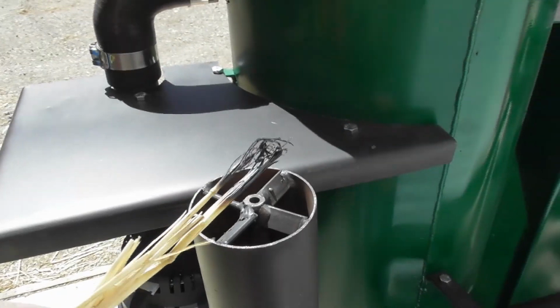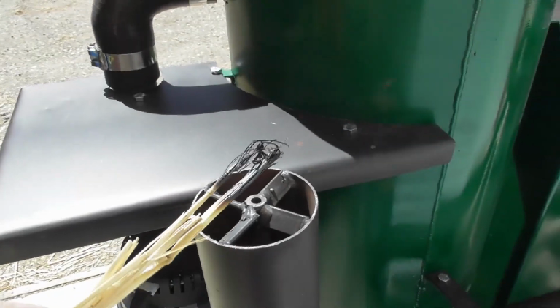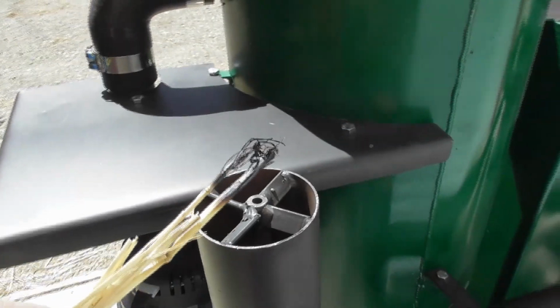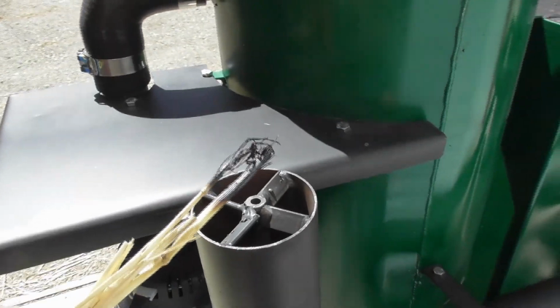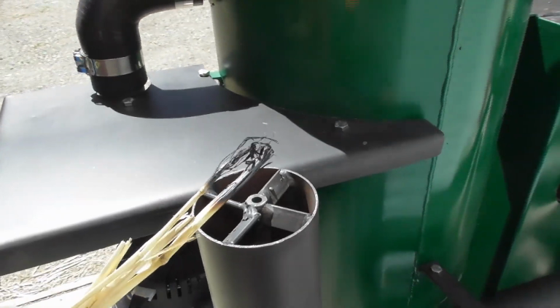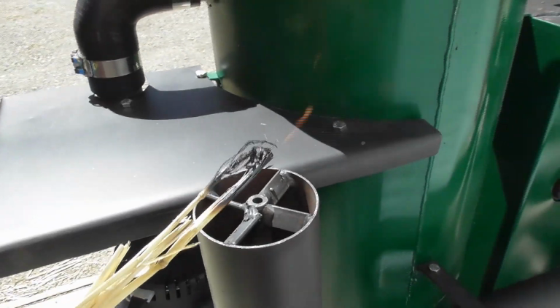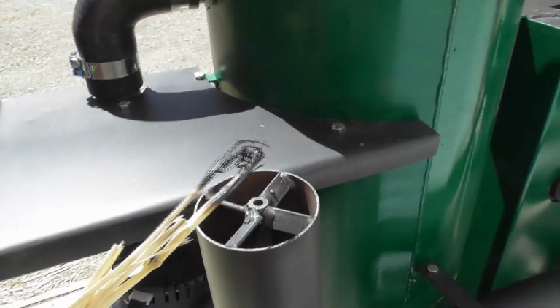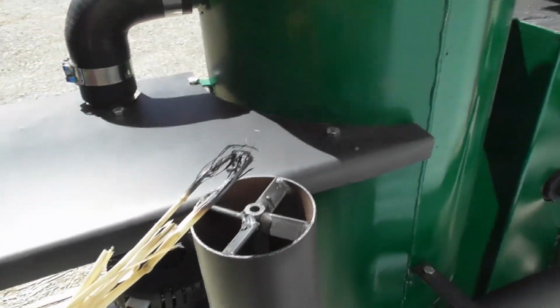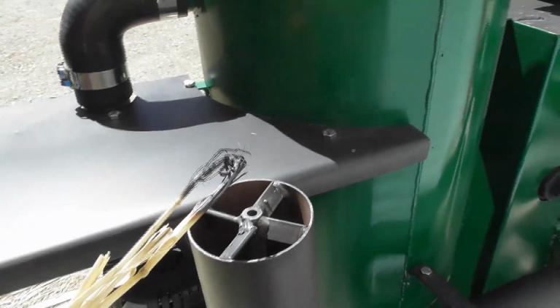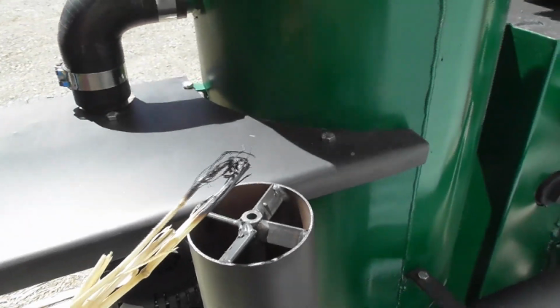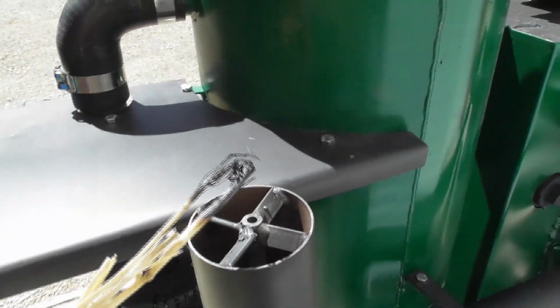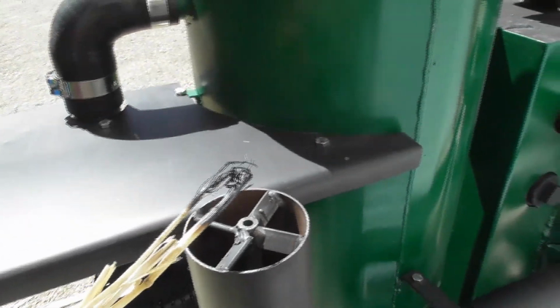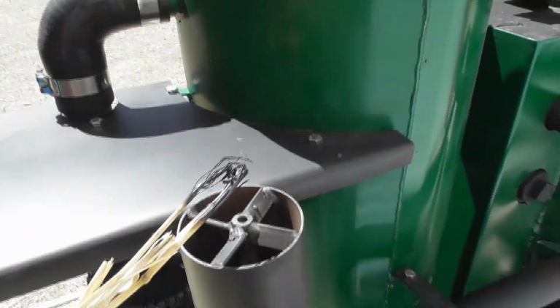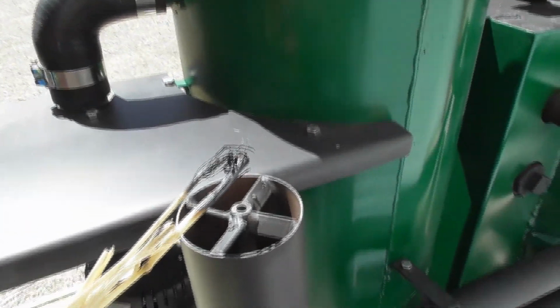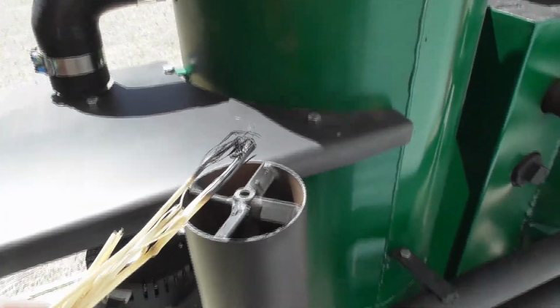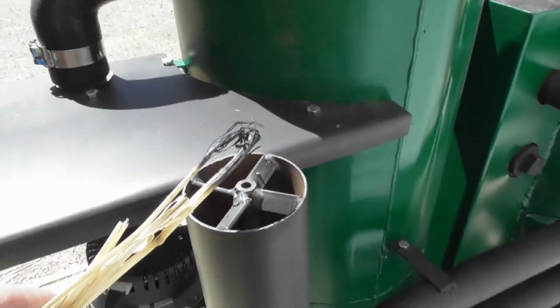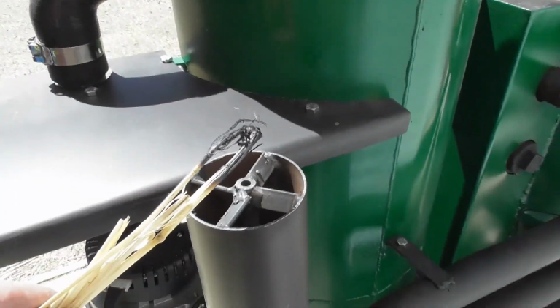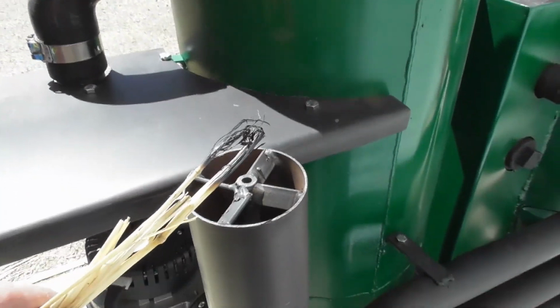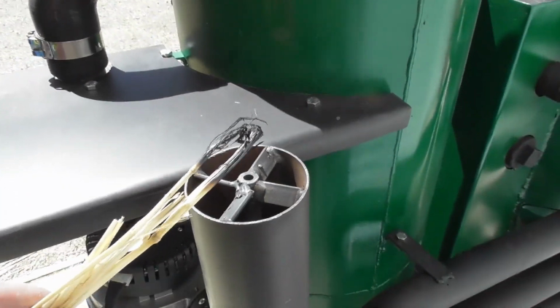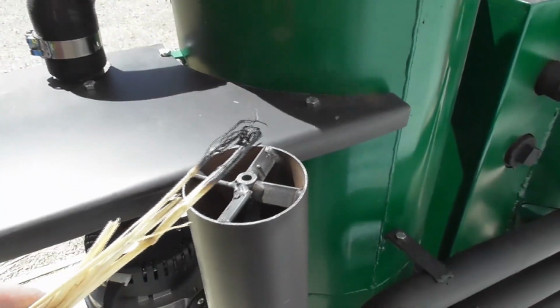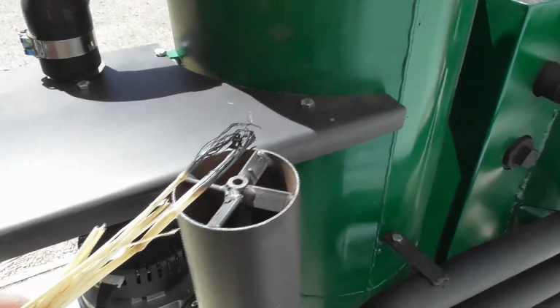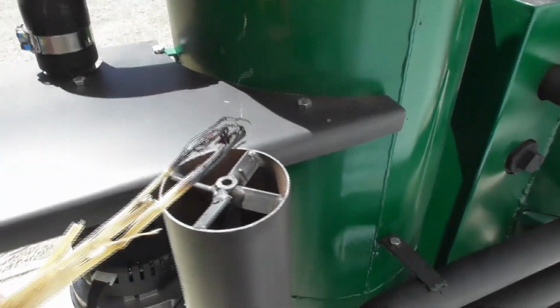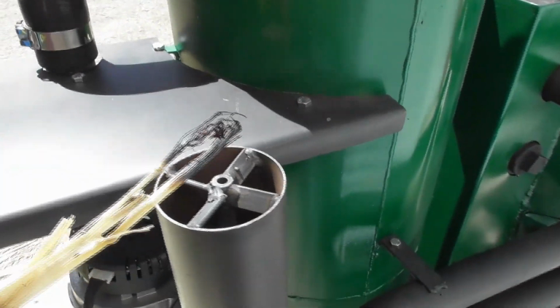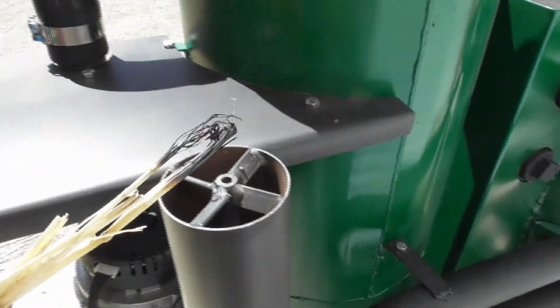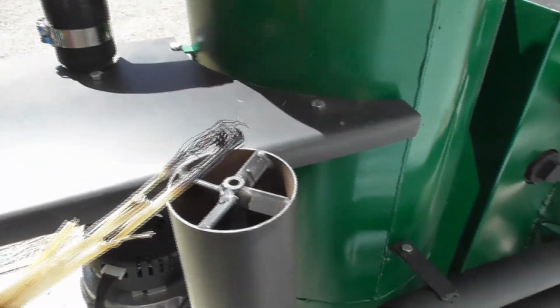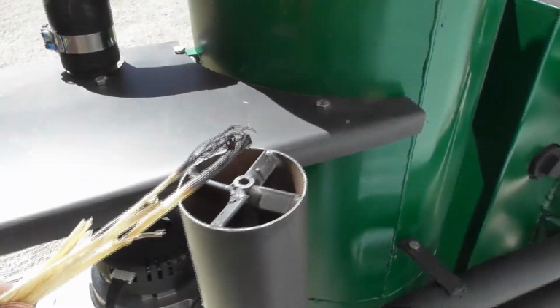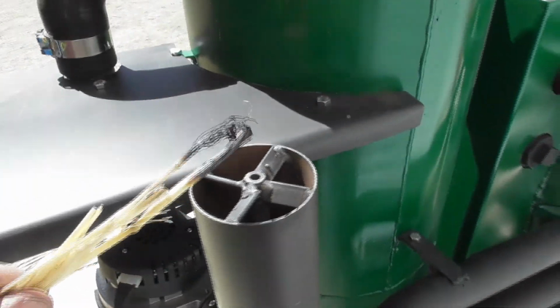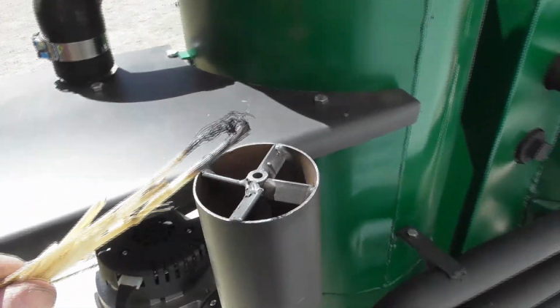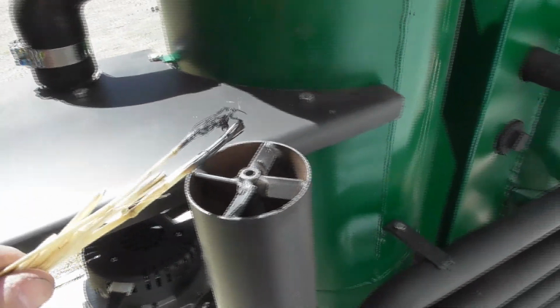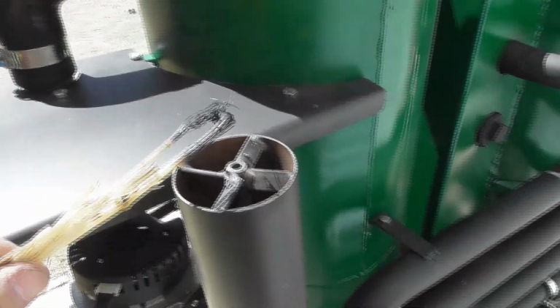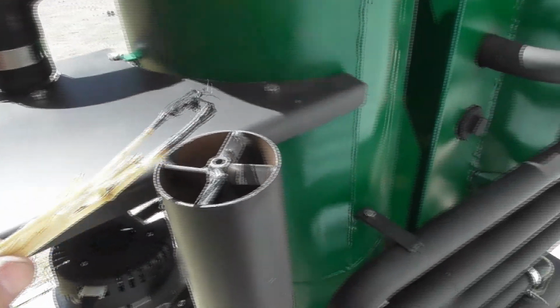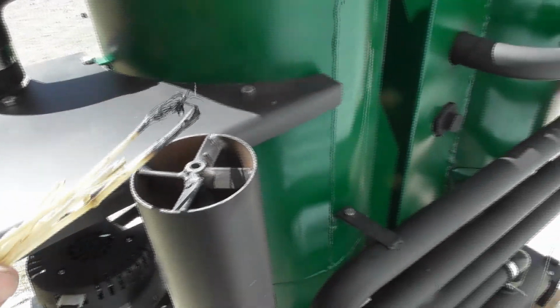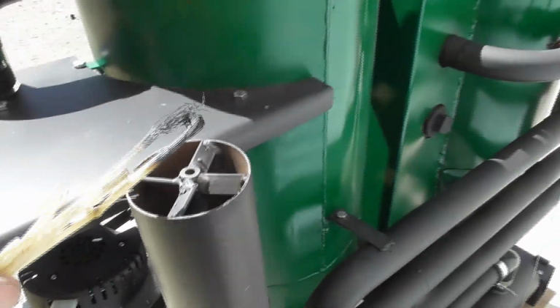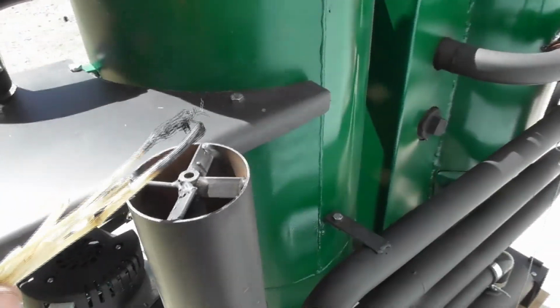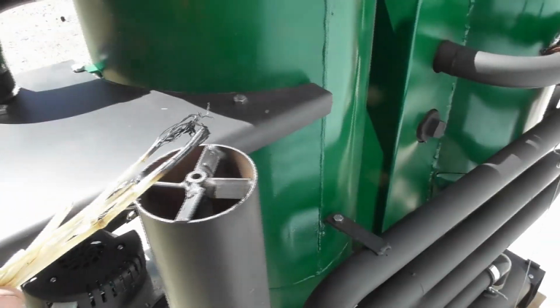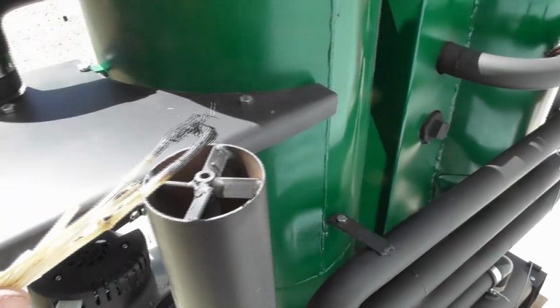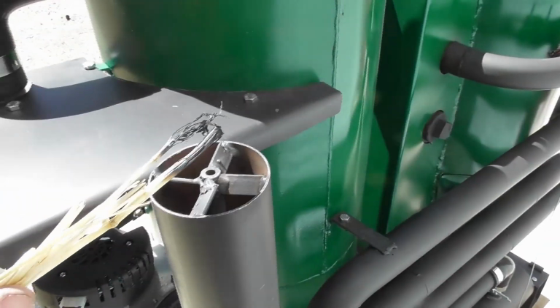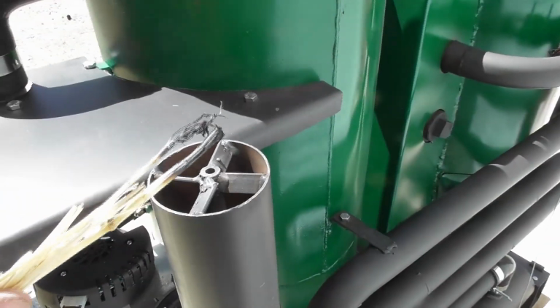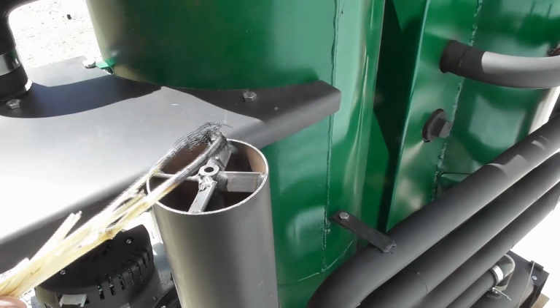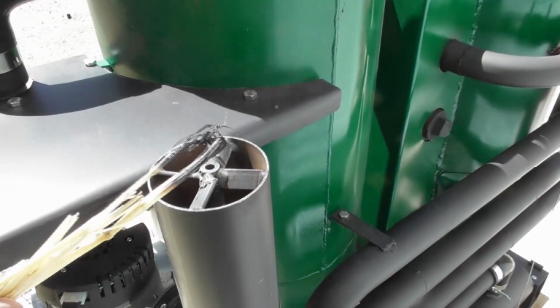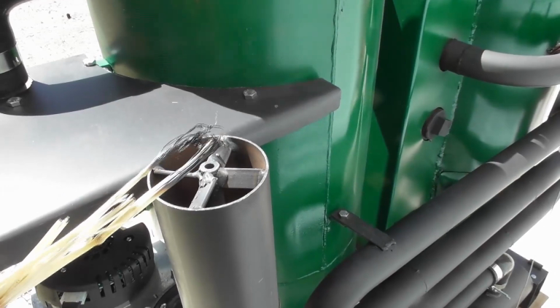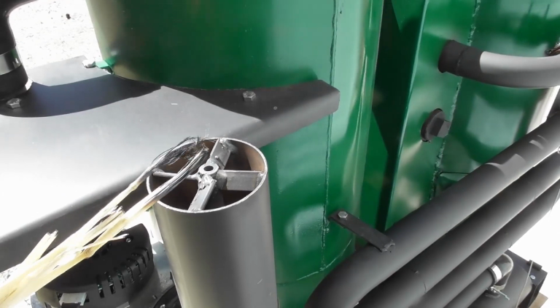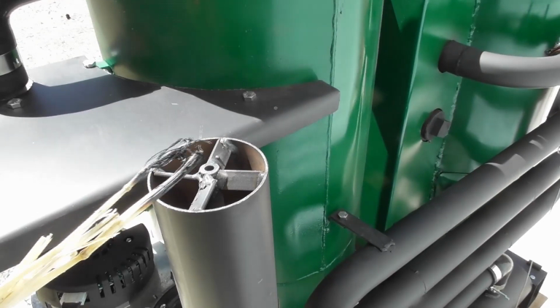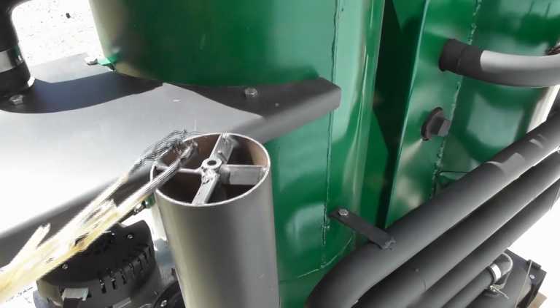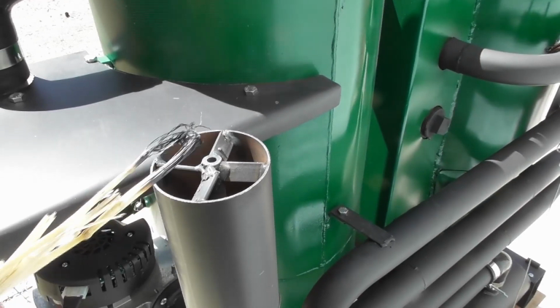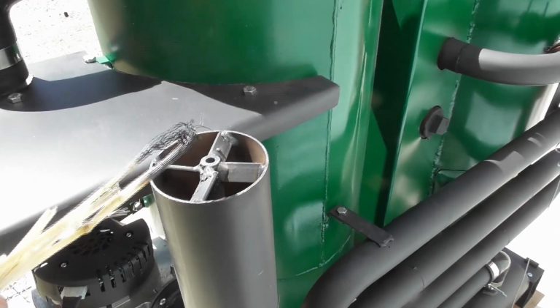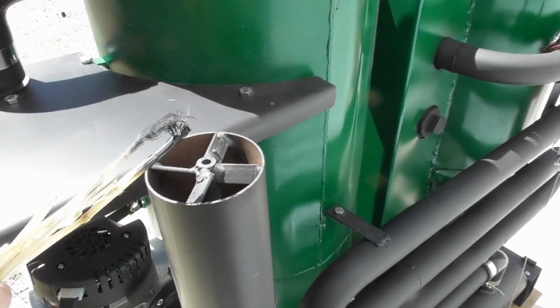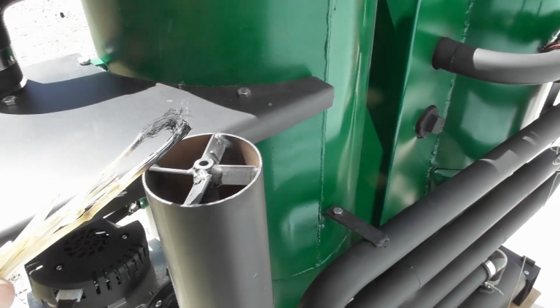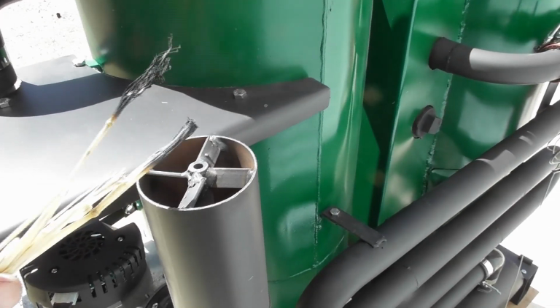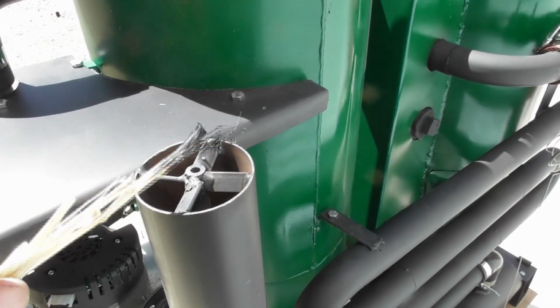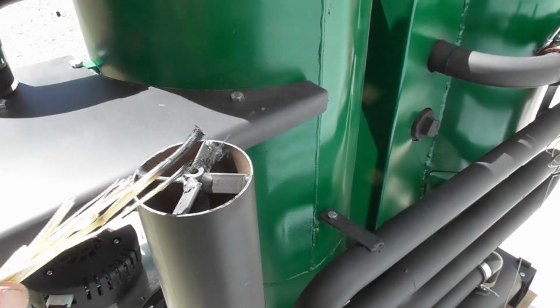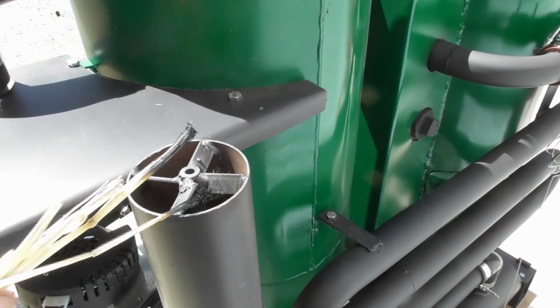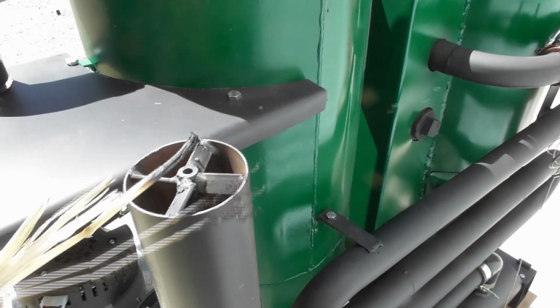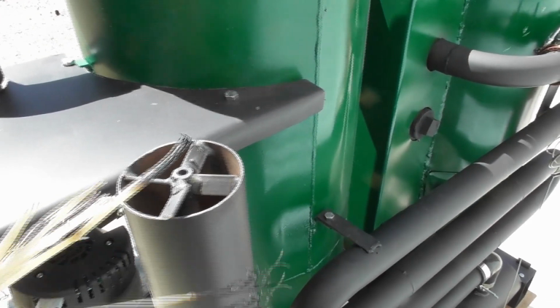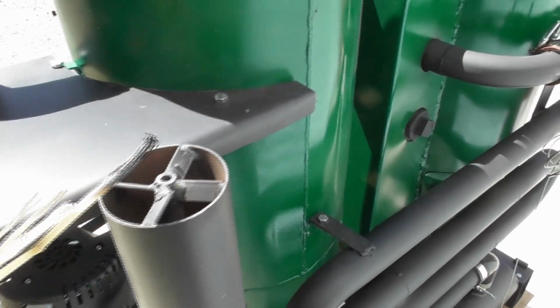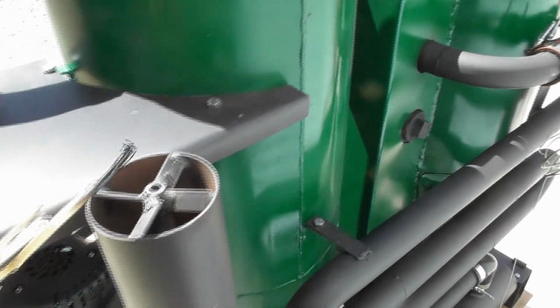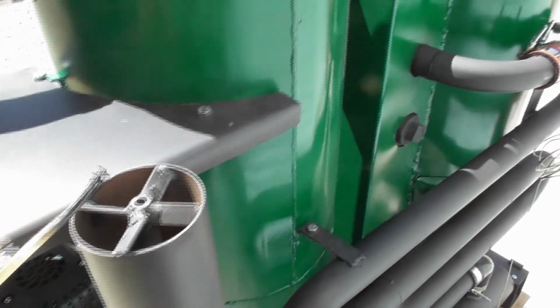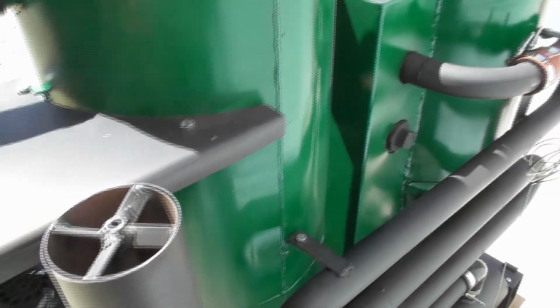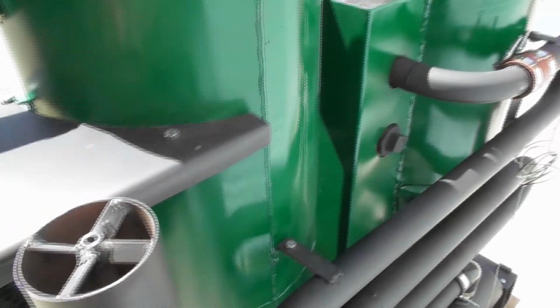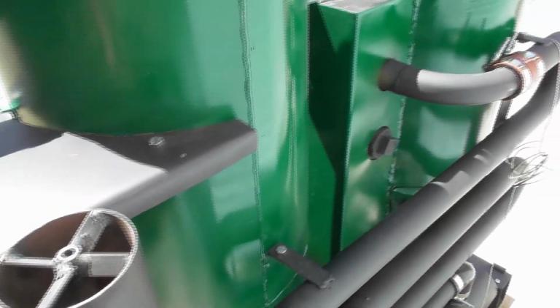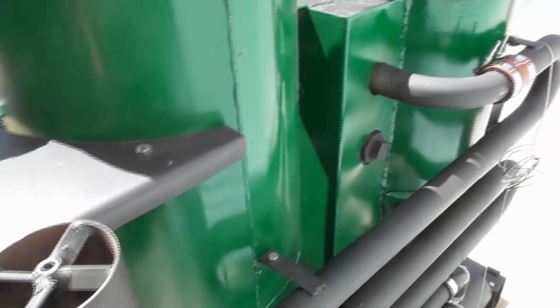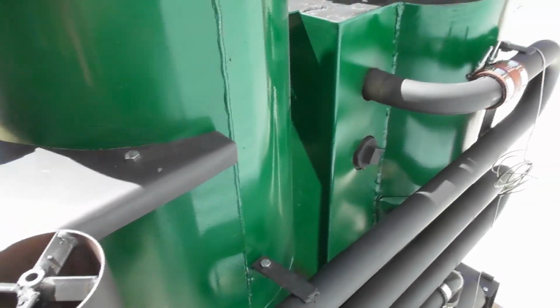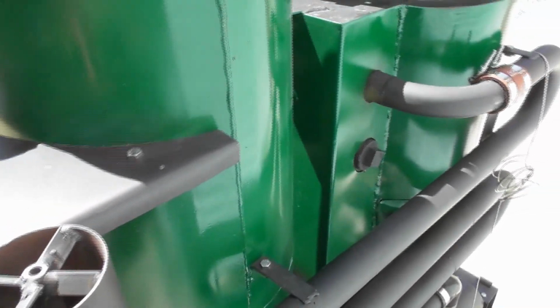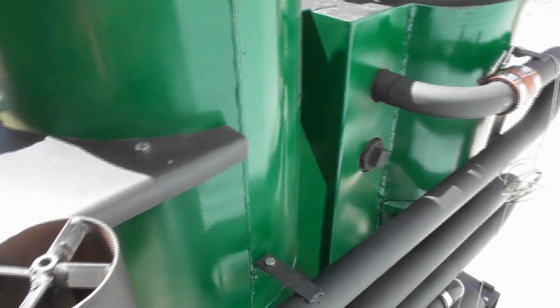Hard to see the flame in the daylight, but we've got good flame — so we're up to temperature, we're good to go.